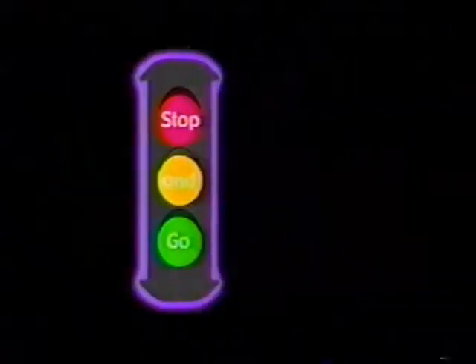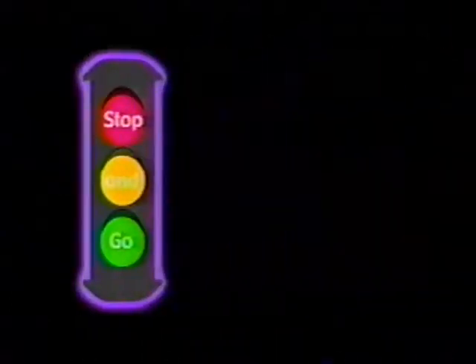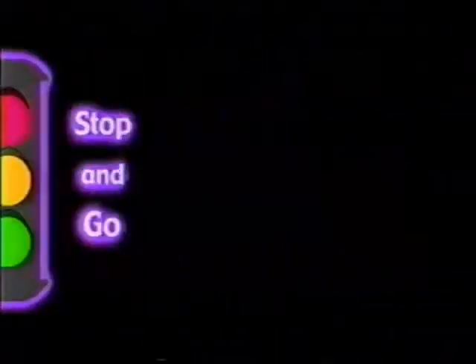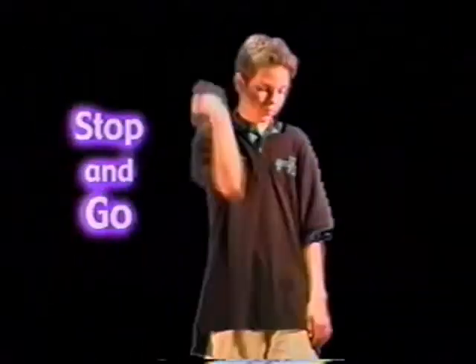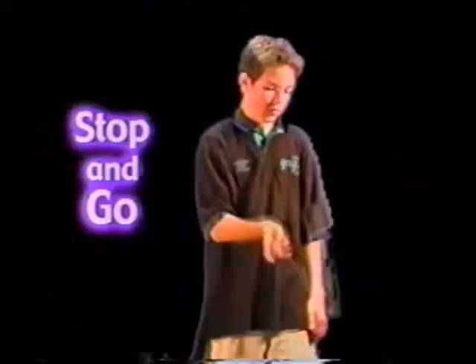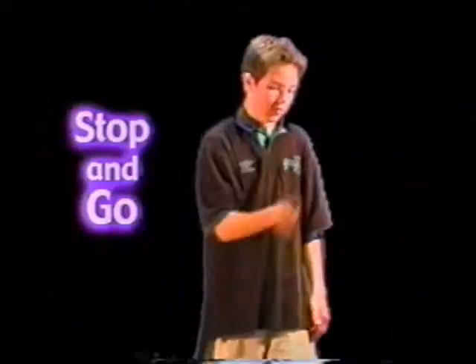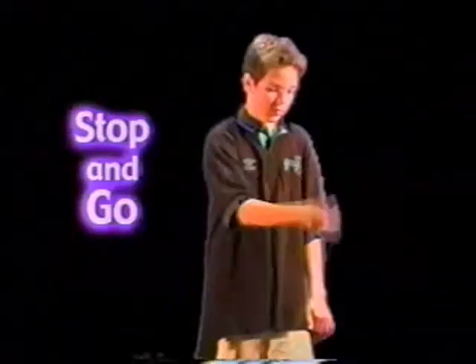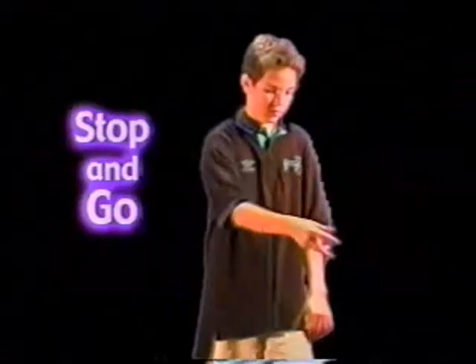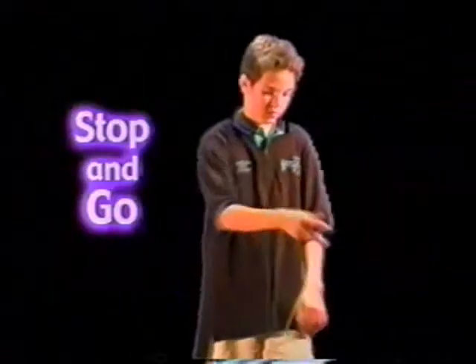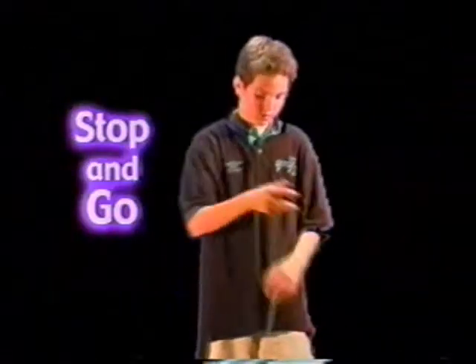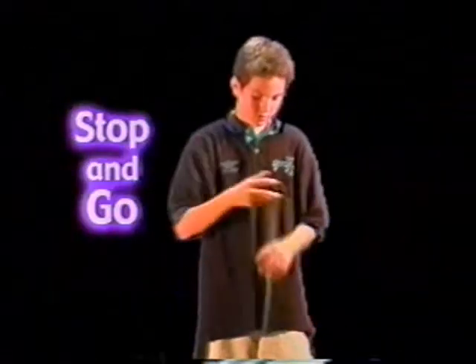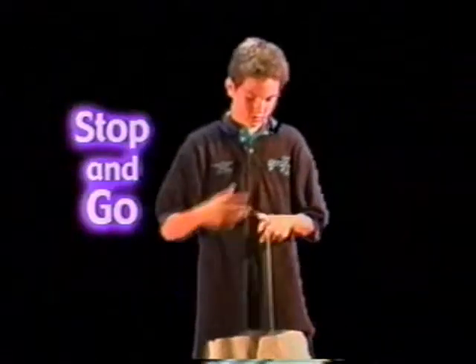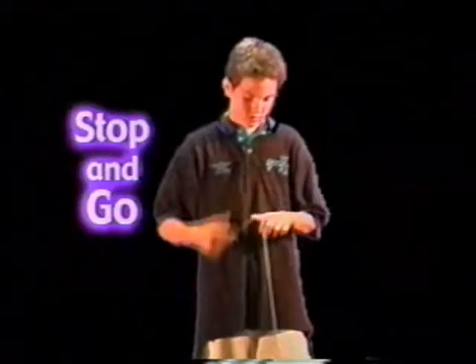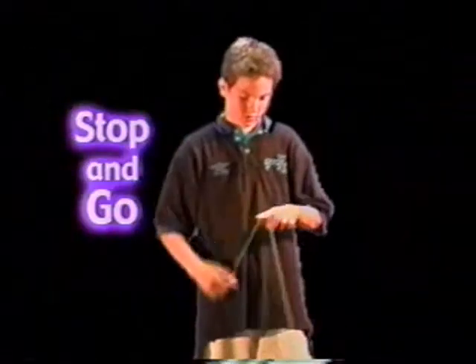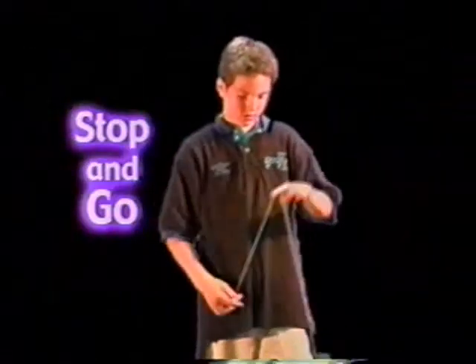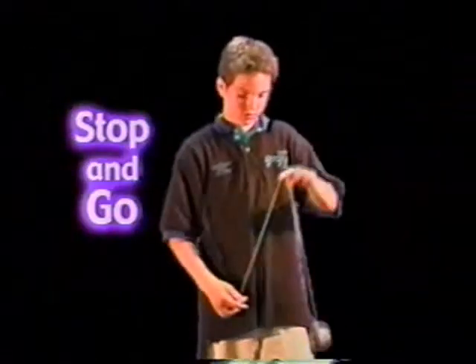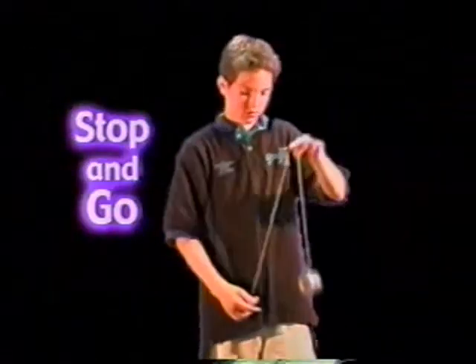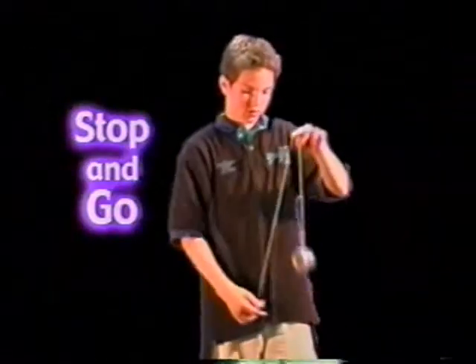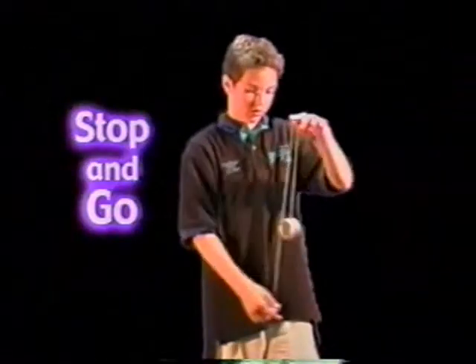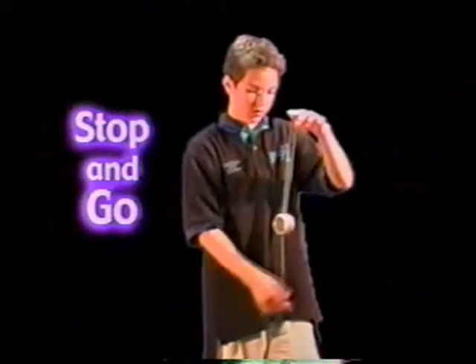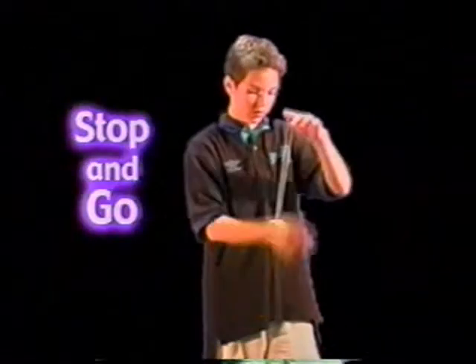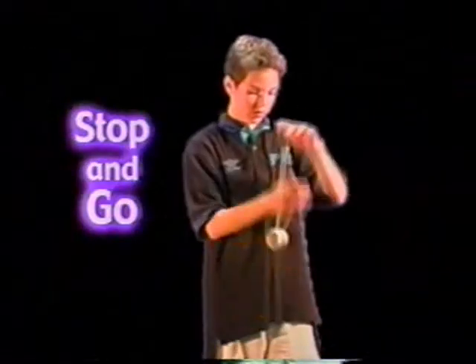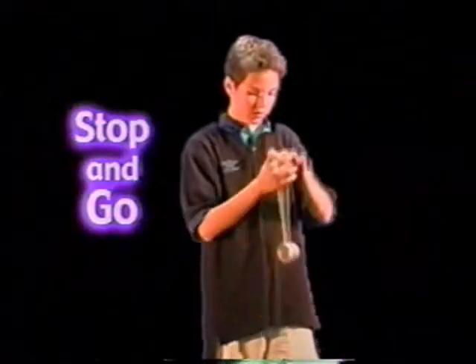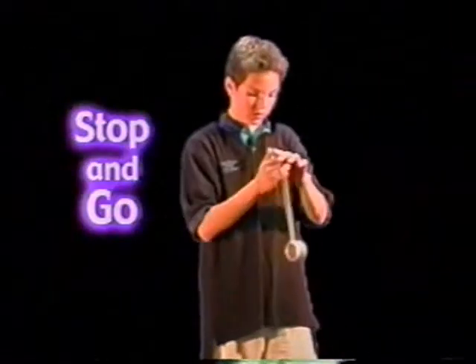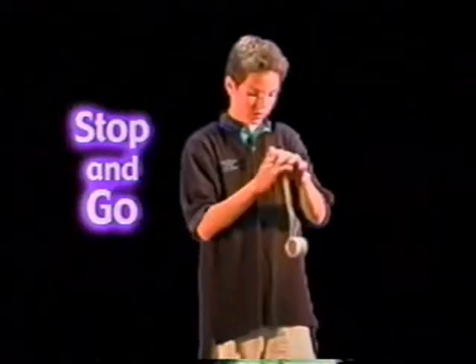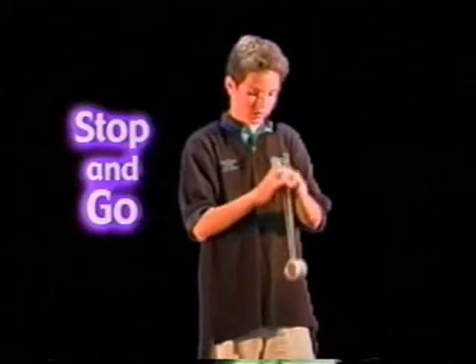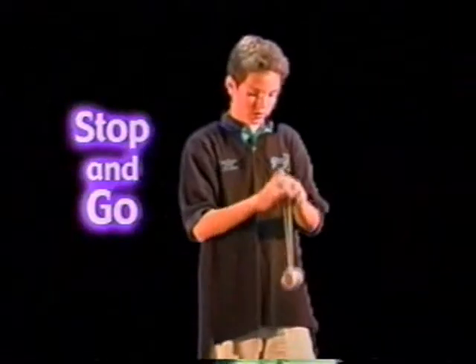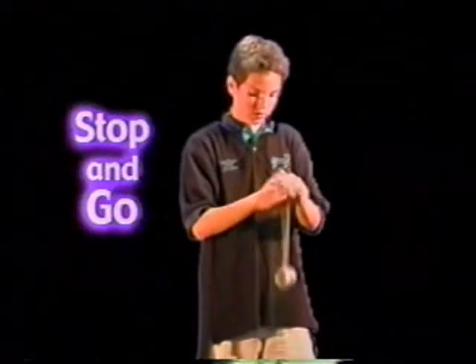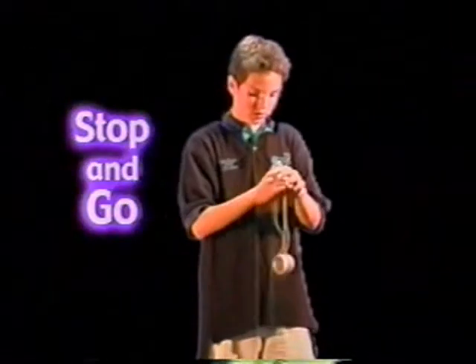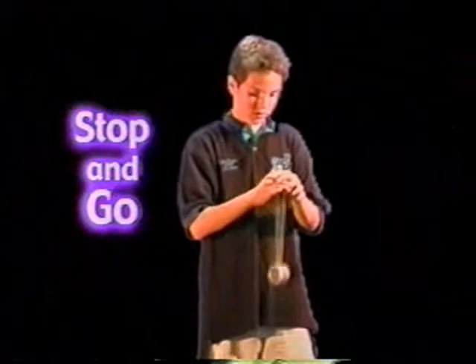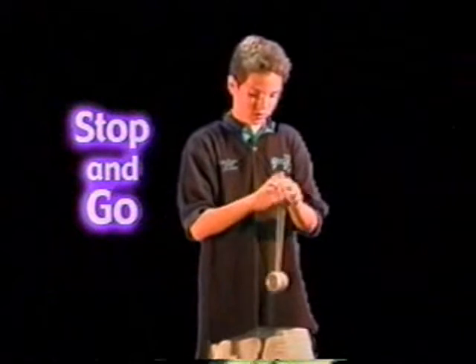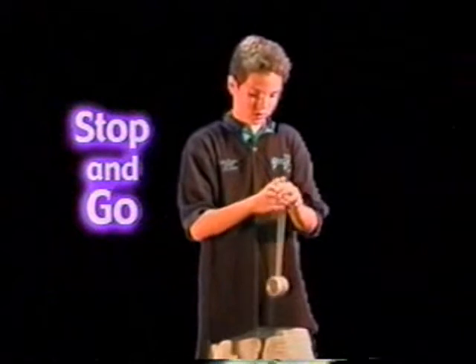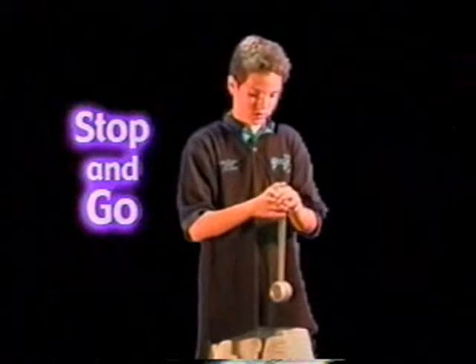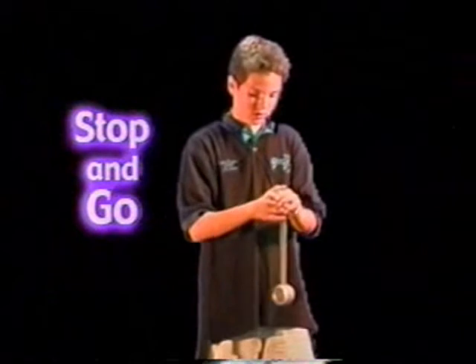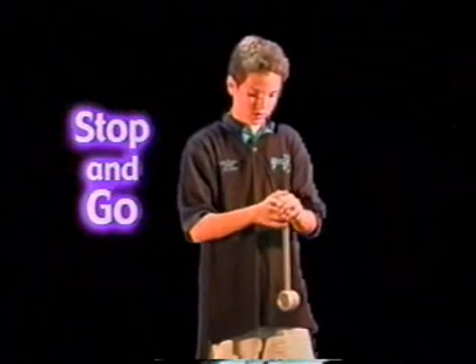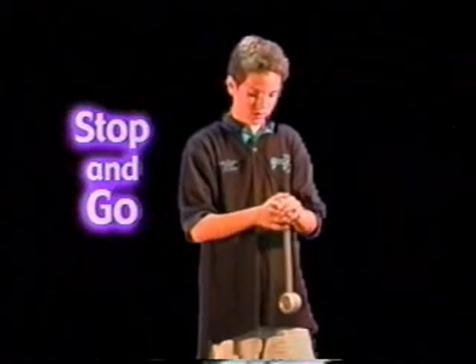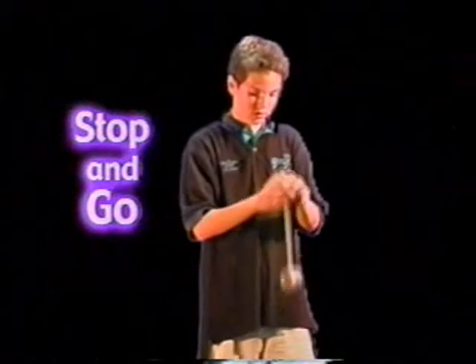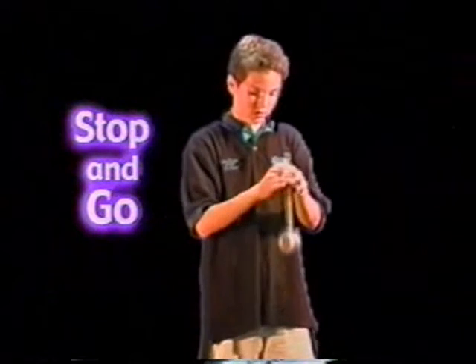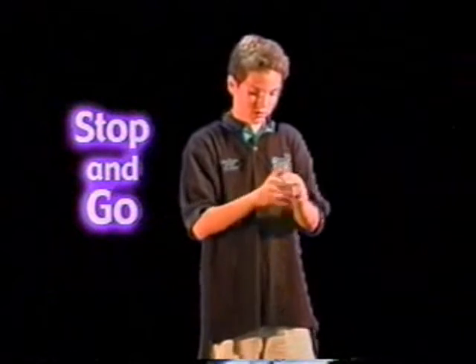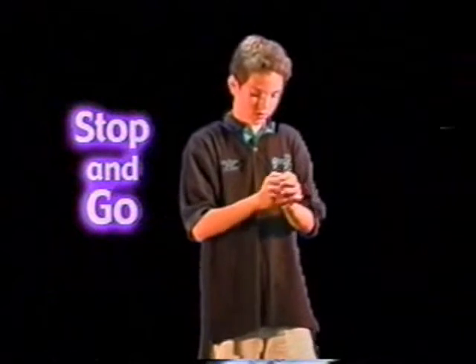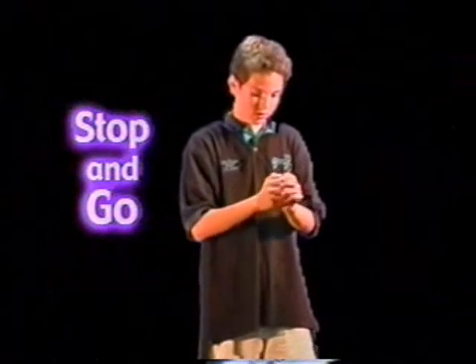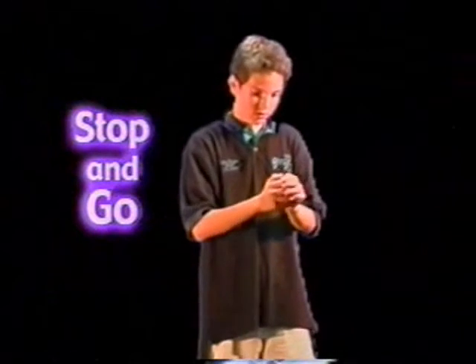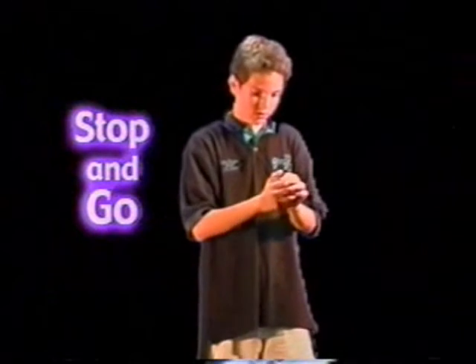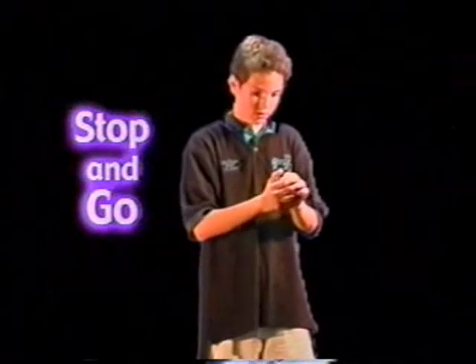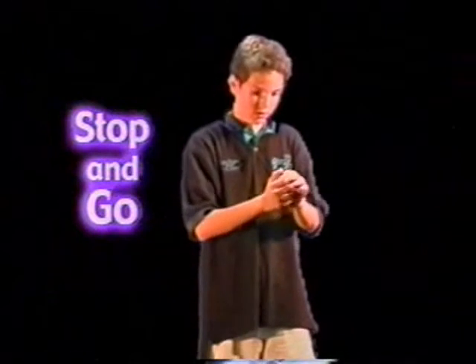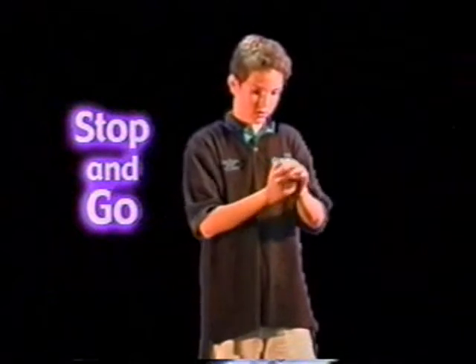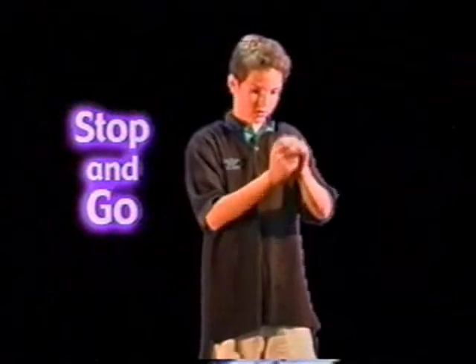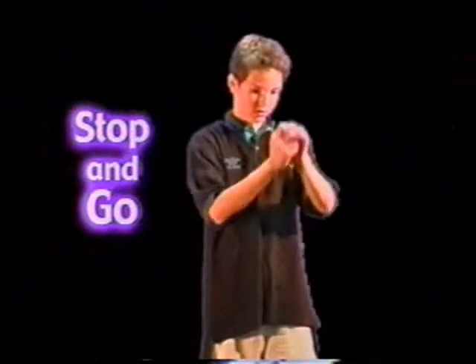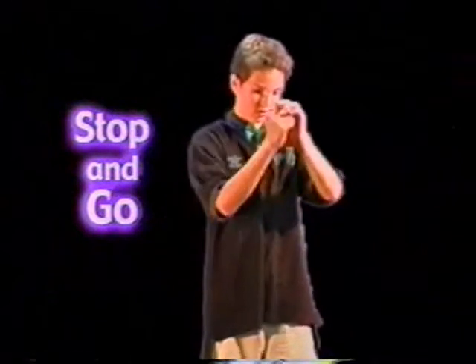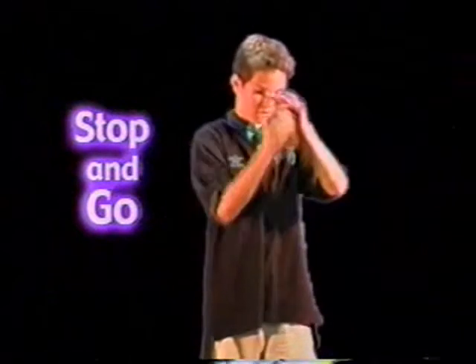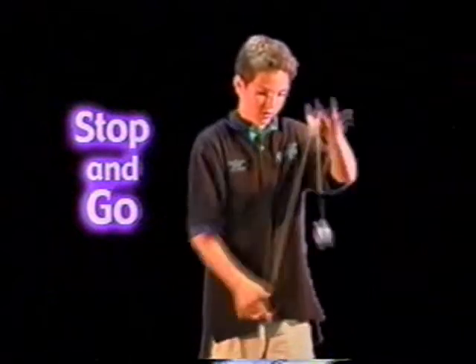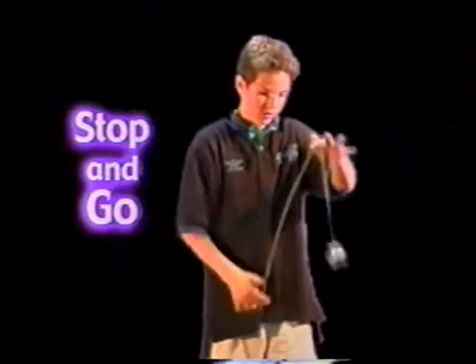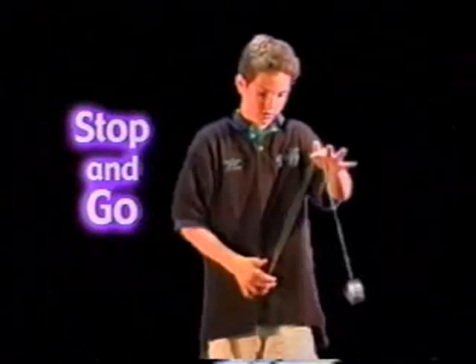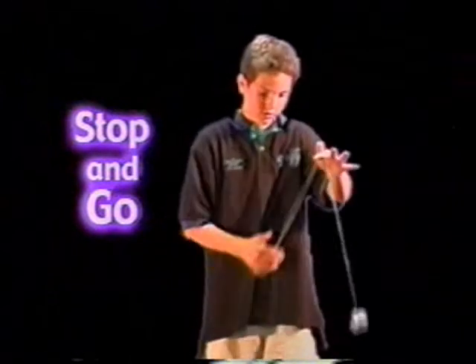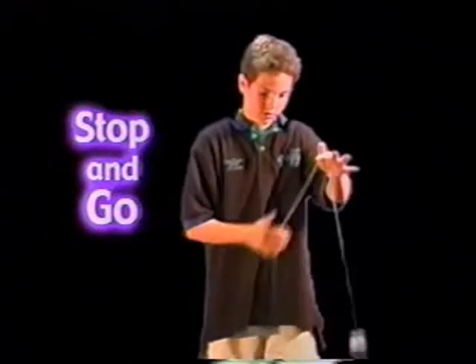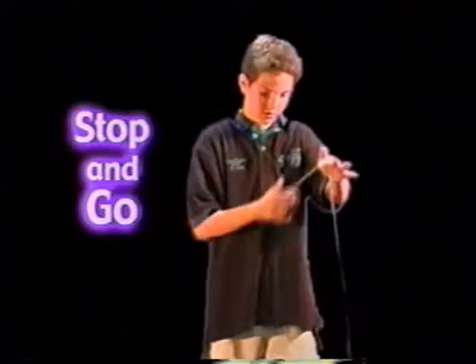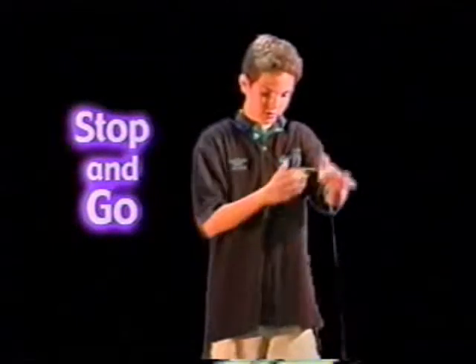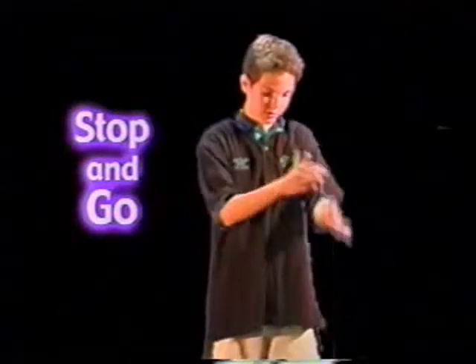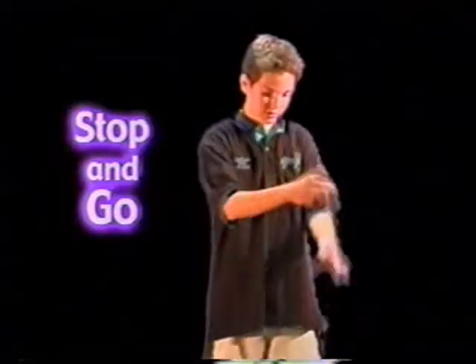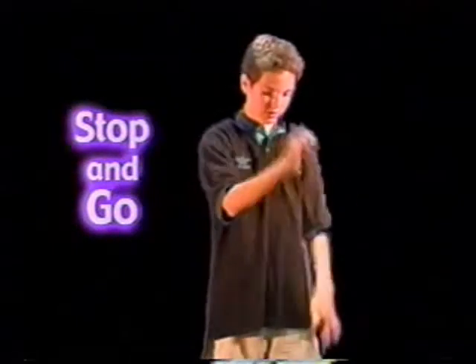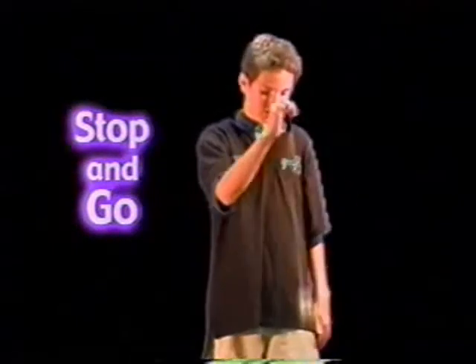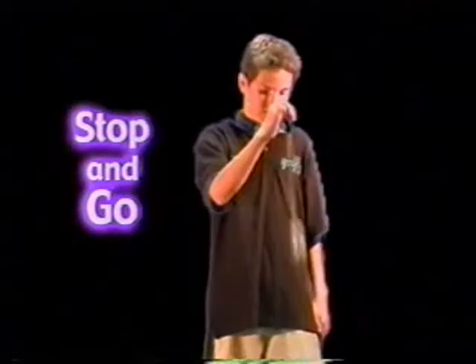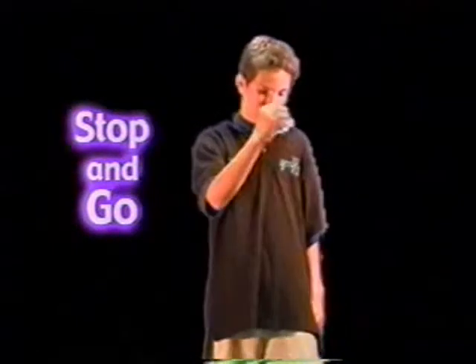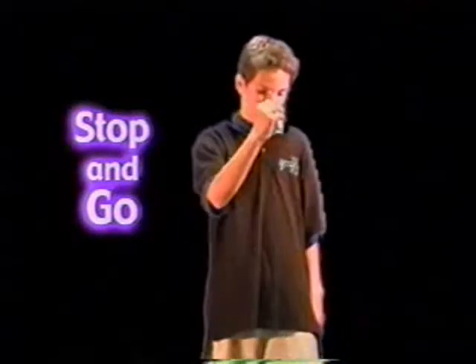Stop and go: start with a single top mount. Put your hands together and pull up. Start again, pull down with your yo-yo hand.